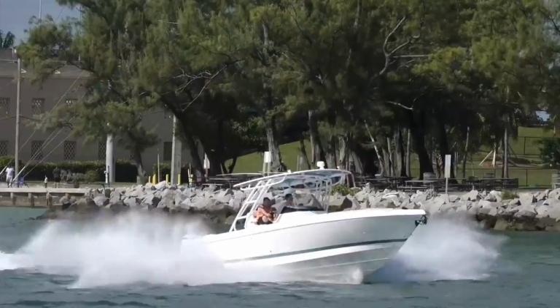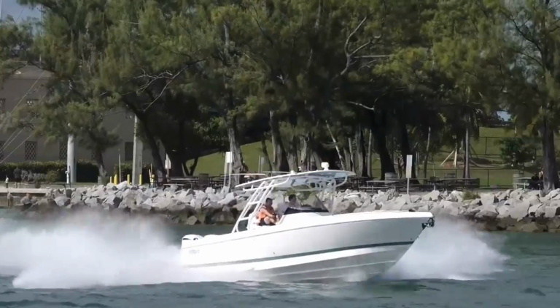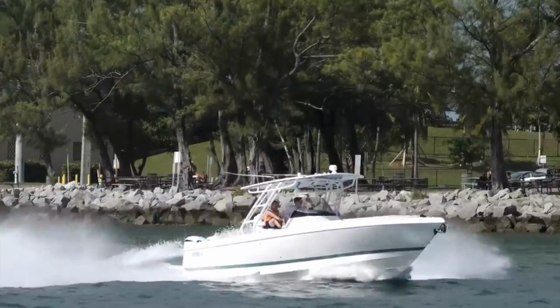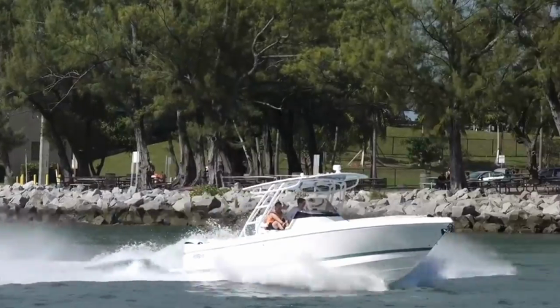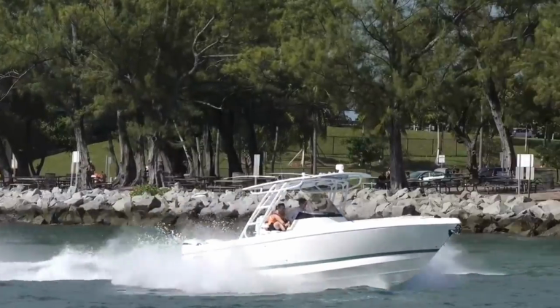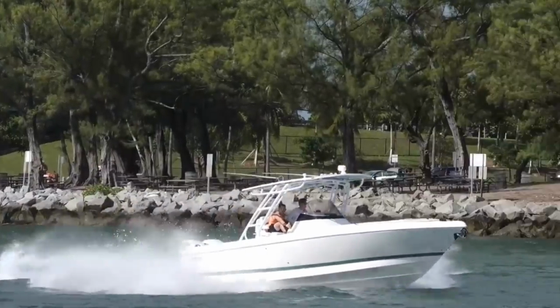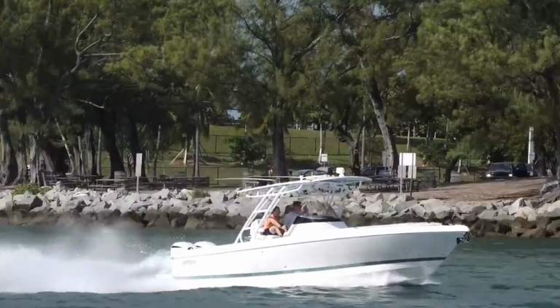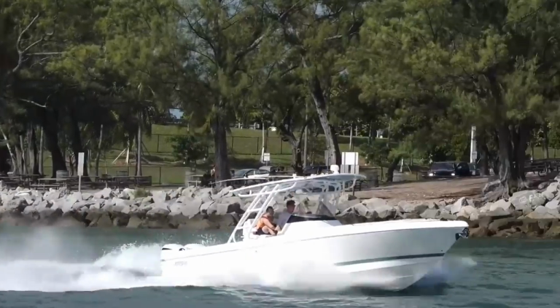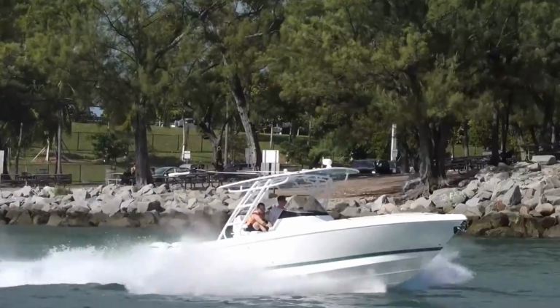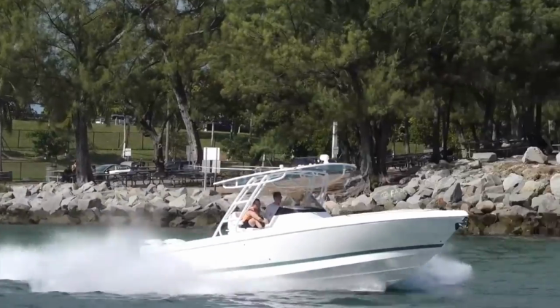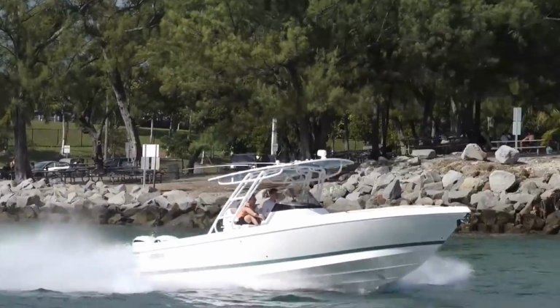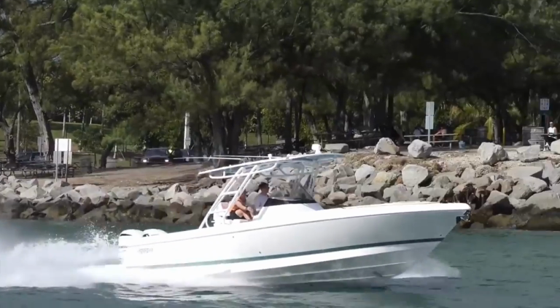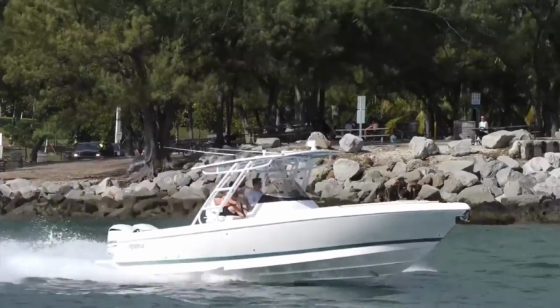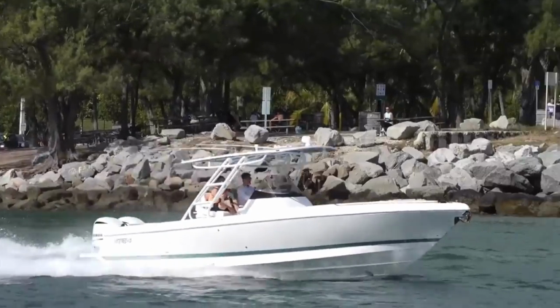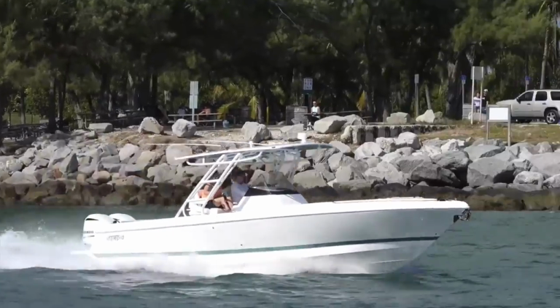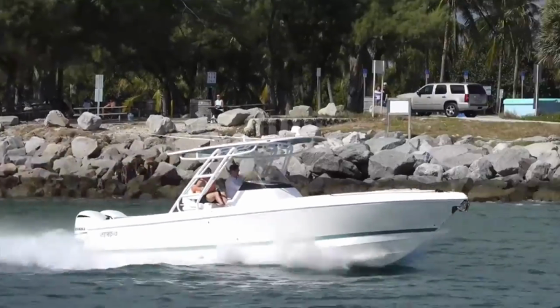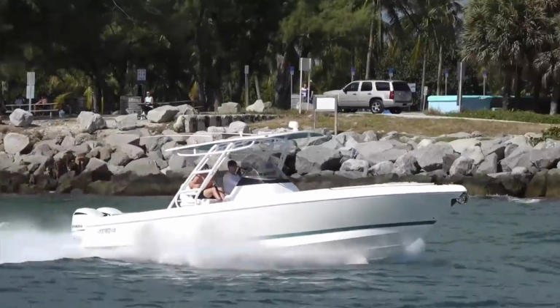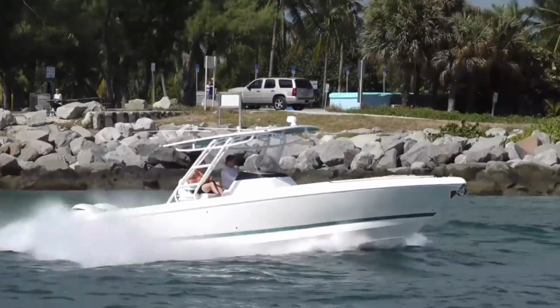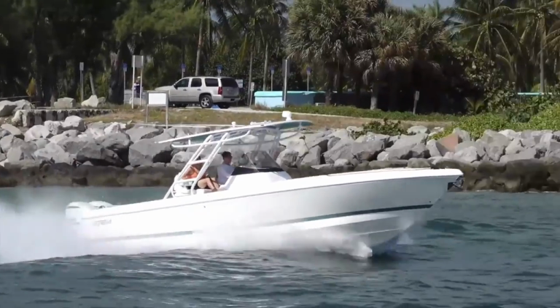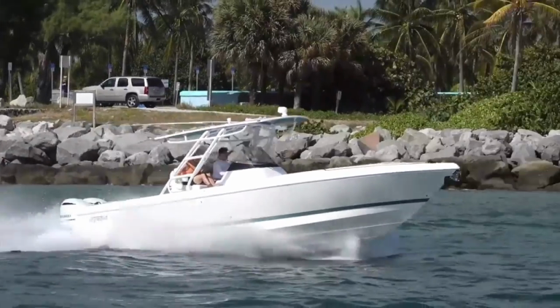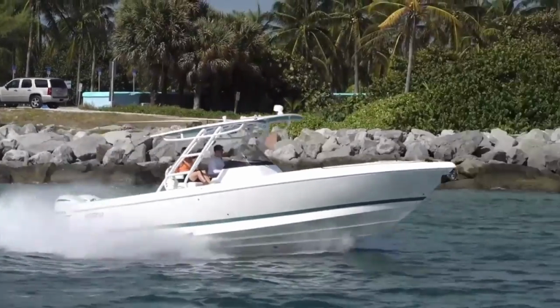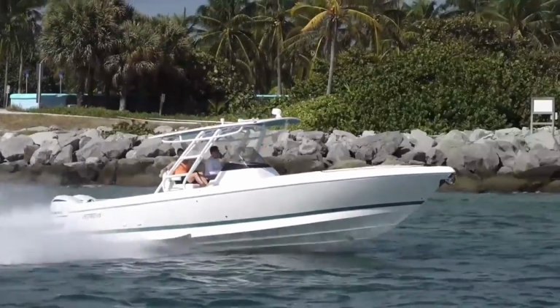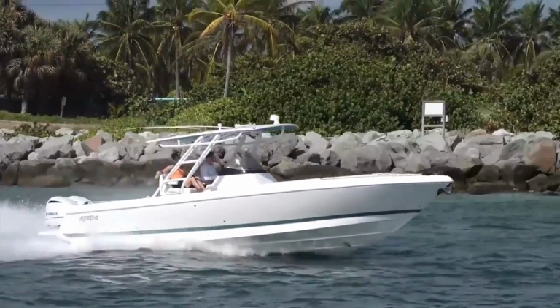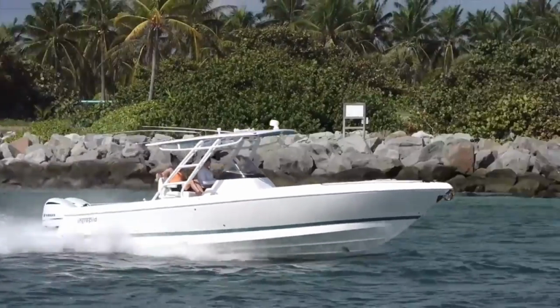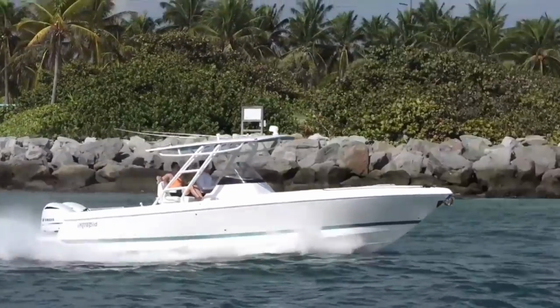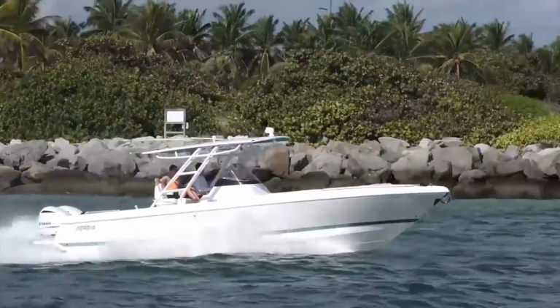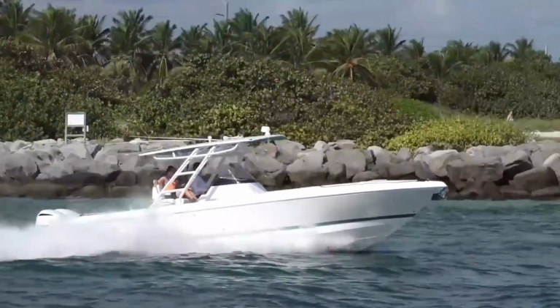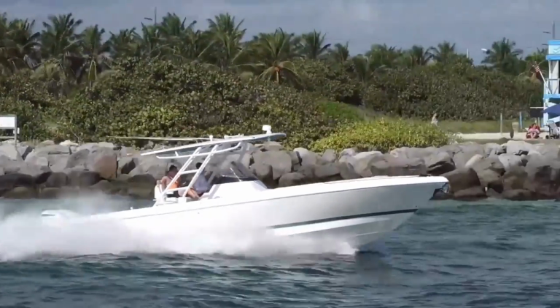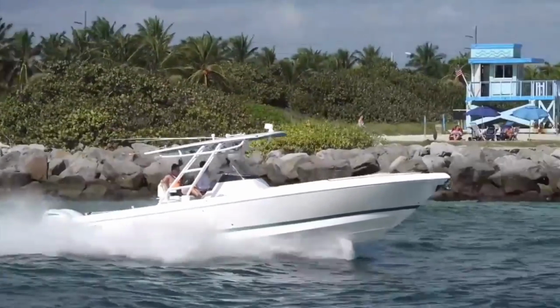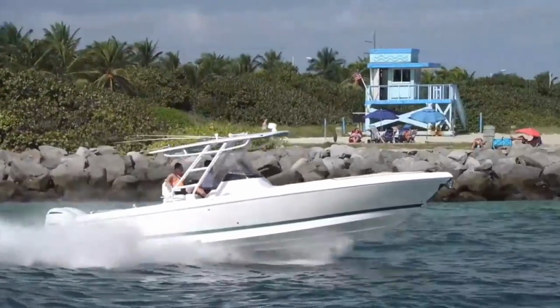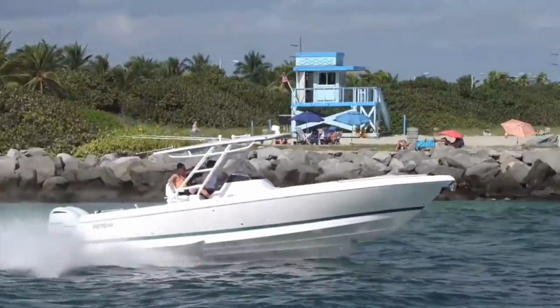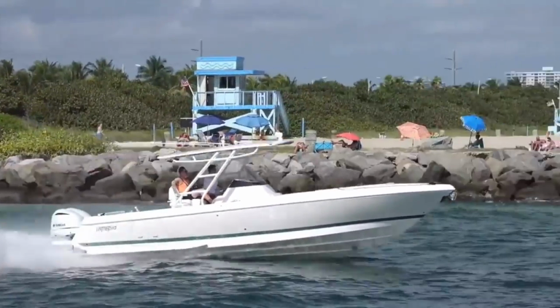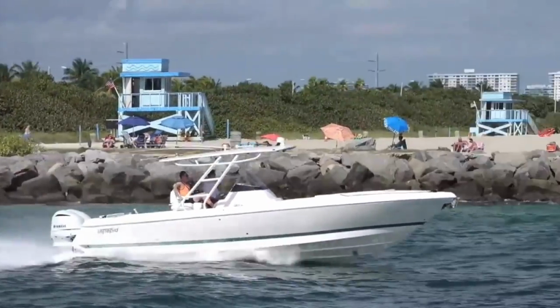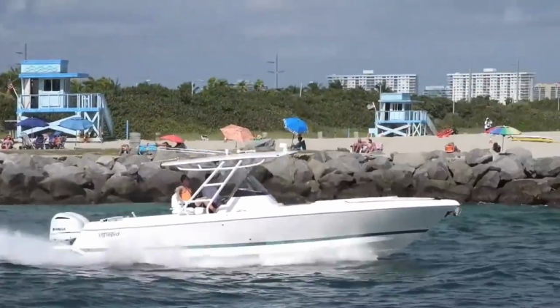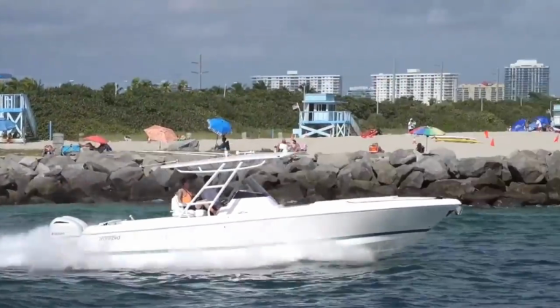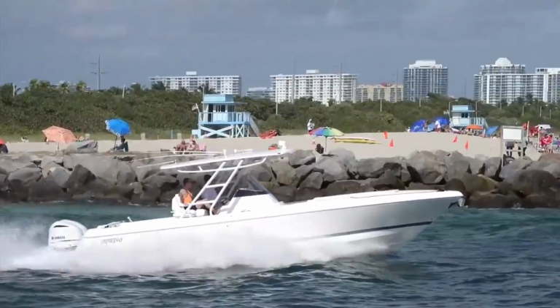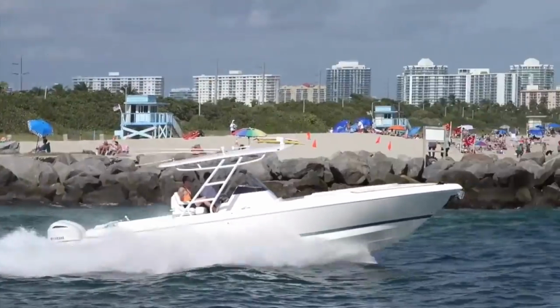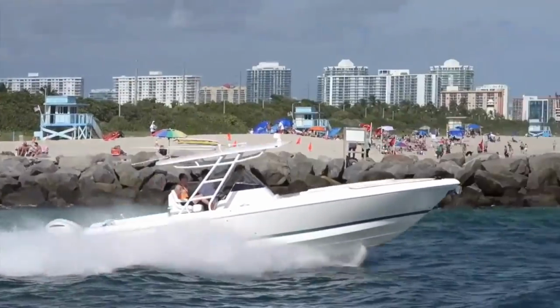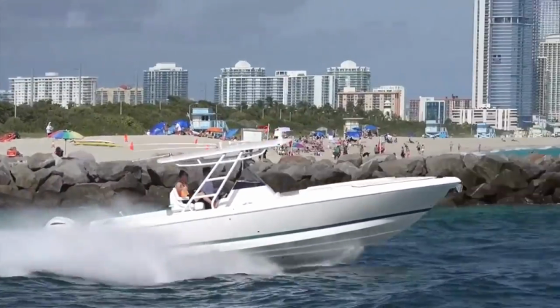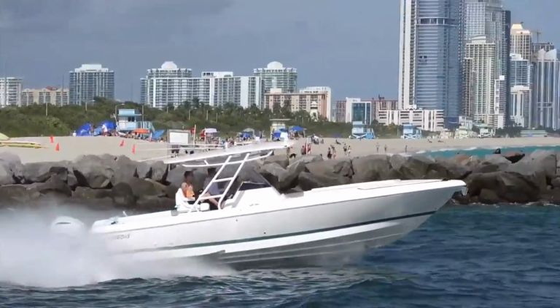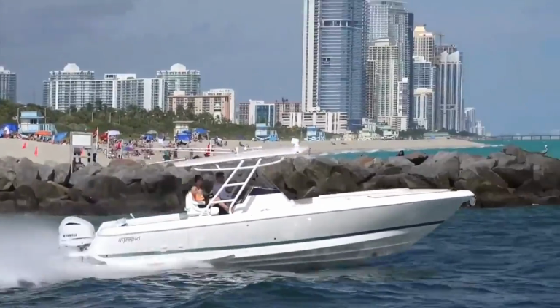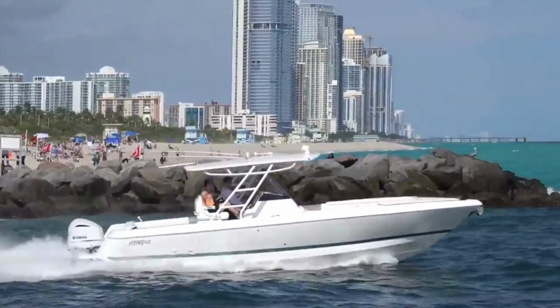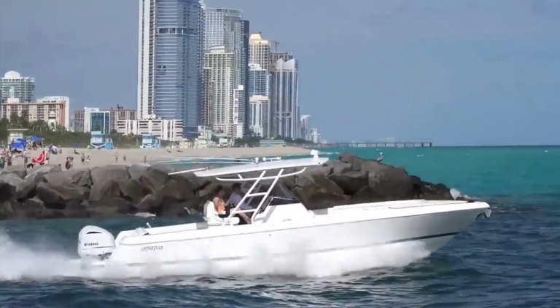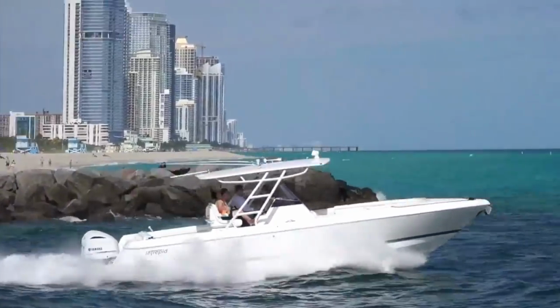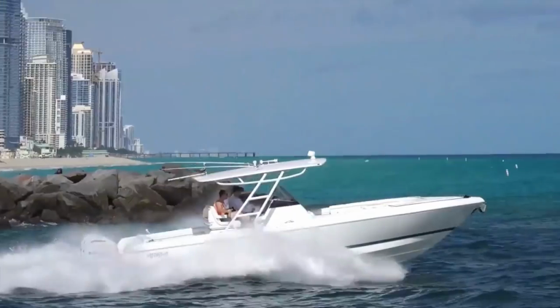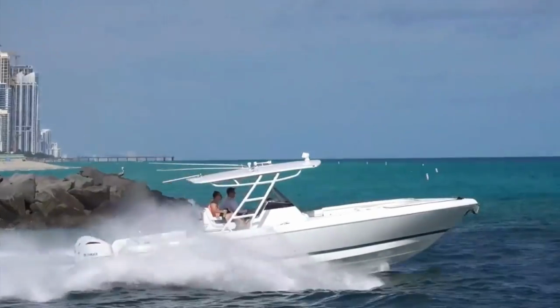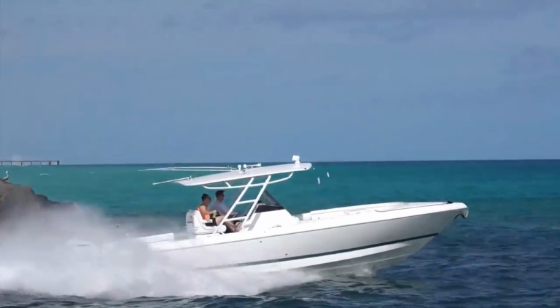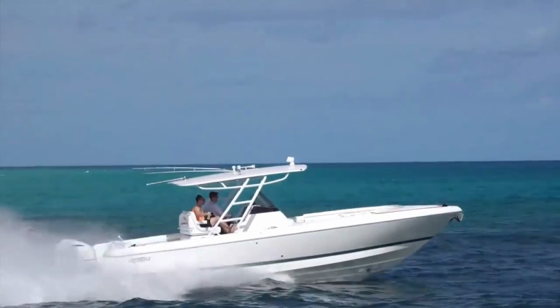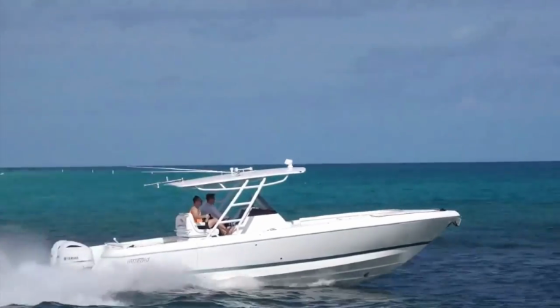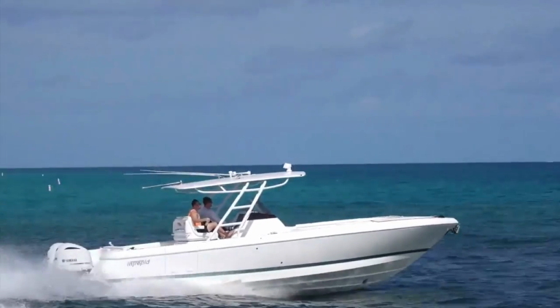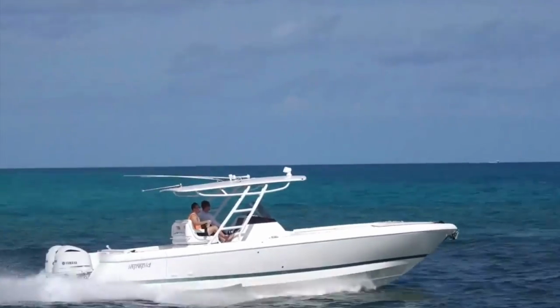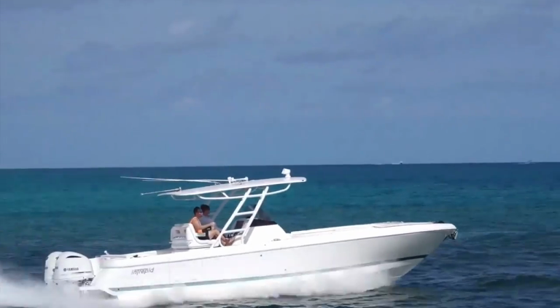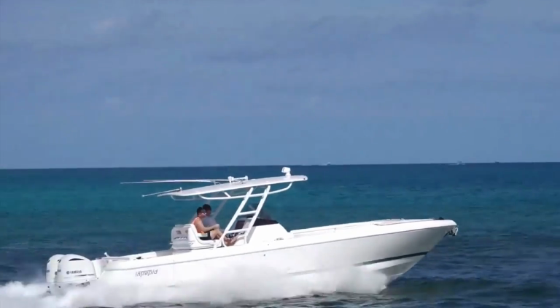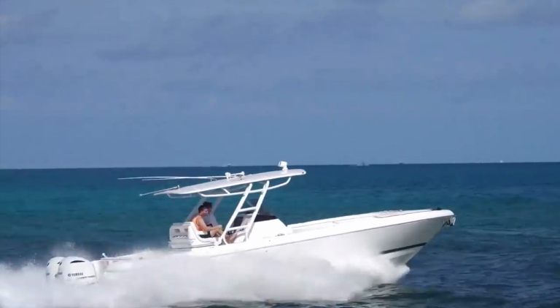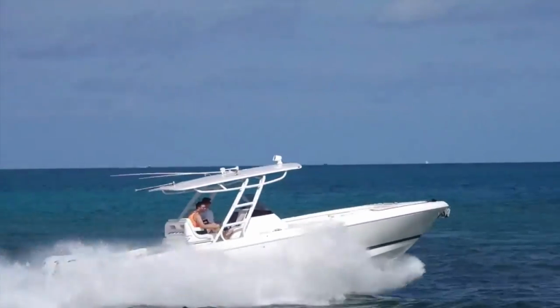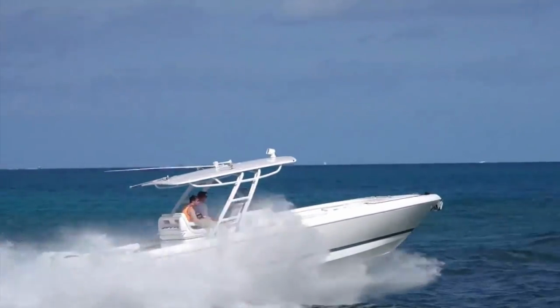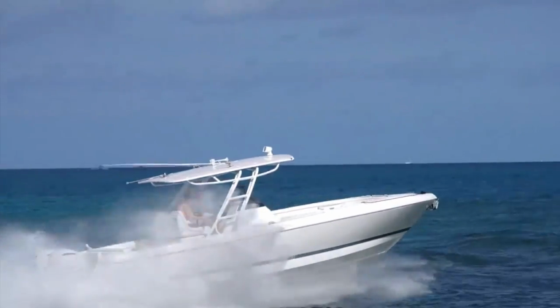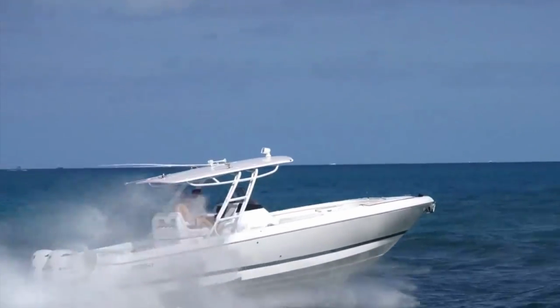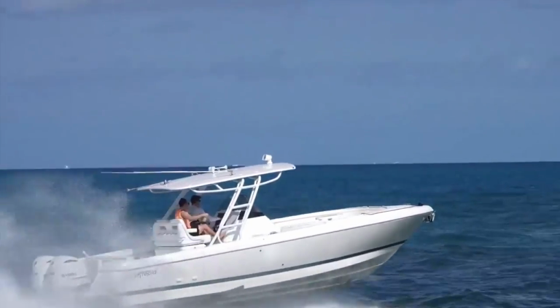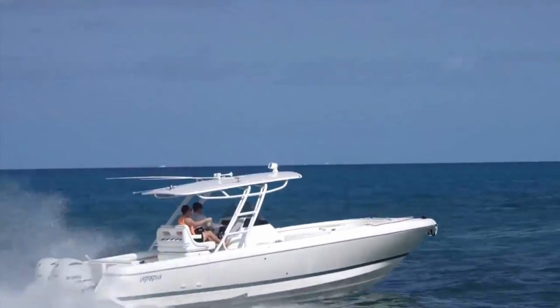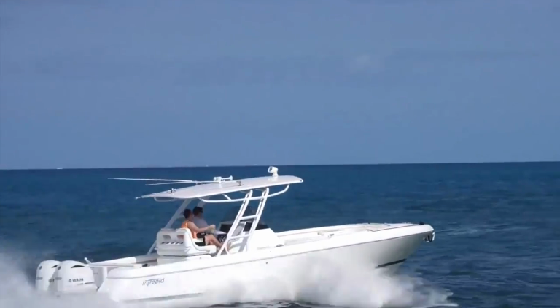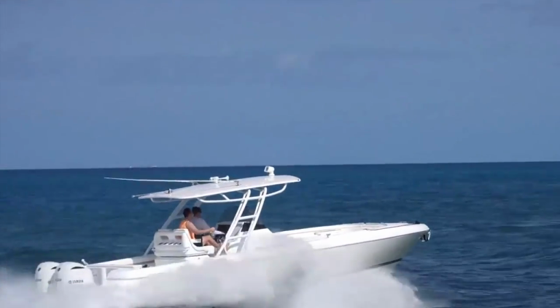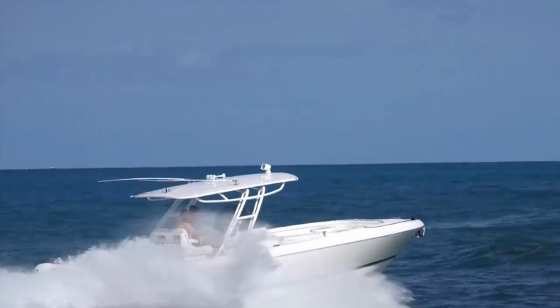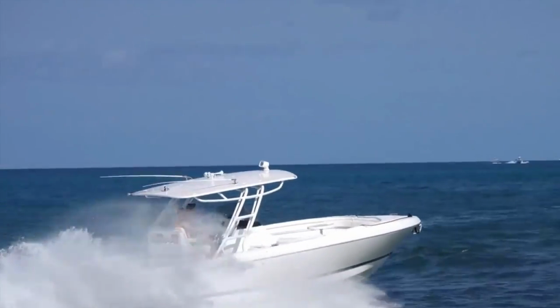Welcome back everybody. It is that time again where man and machine come down and battle Haulover. It's boats versus Haulover. Let's go.